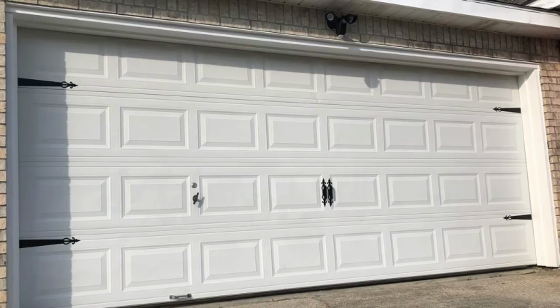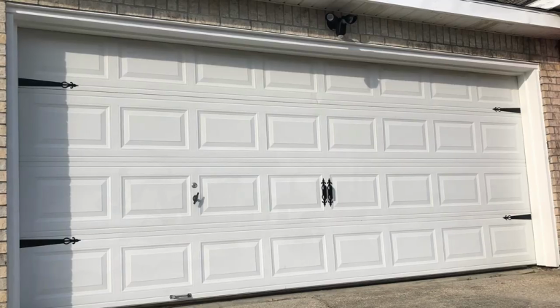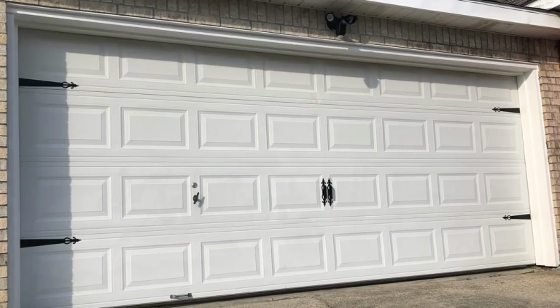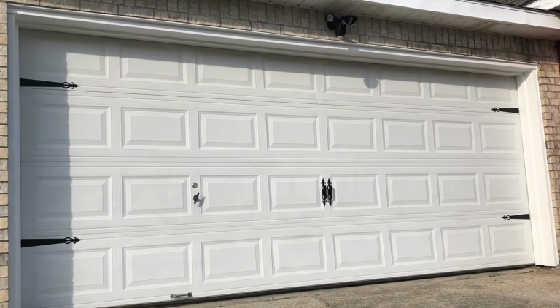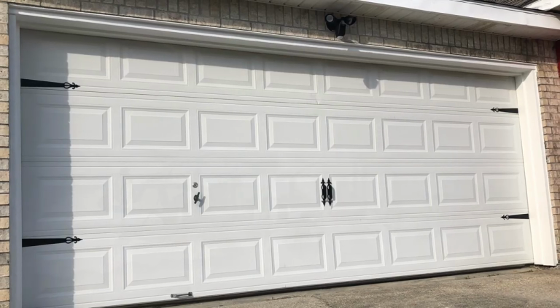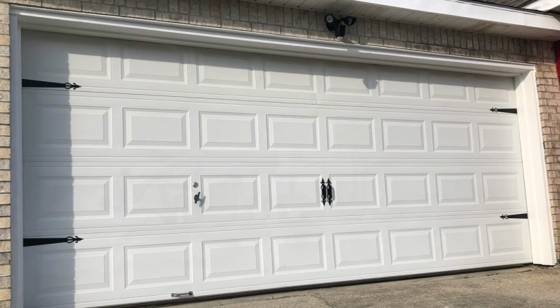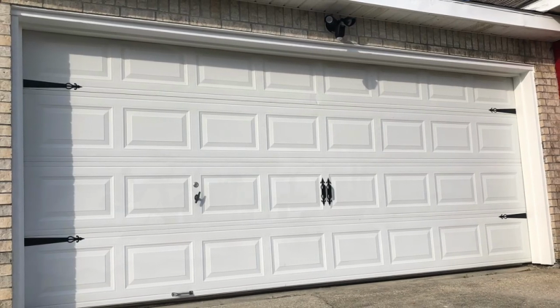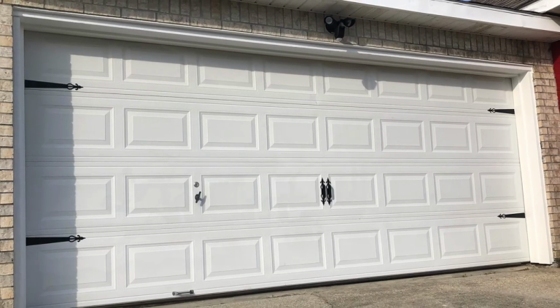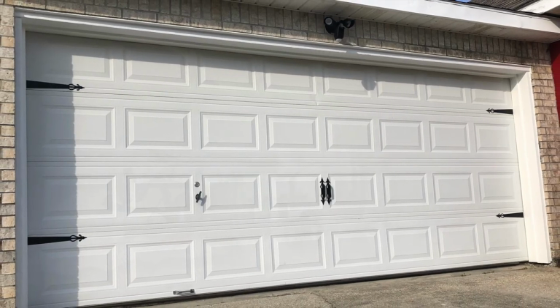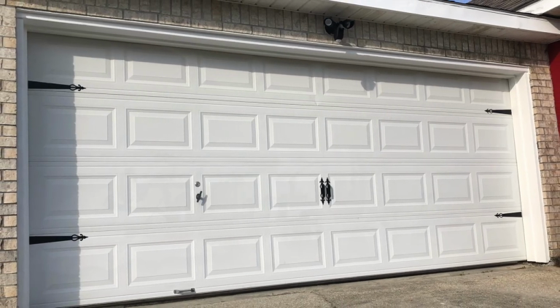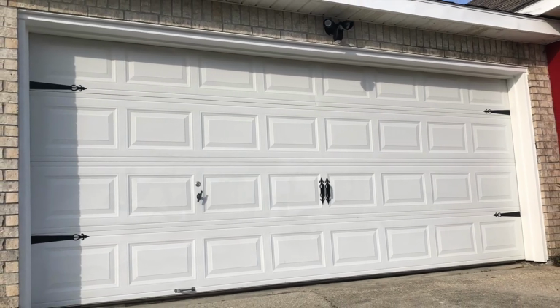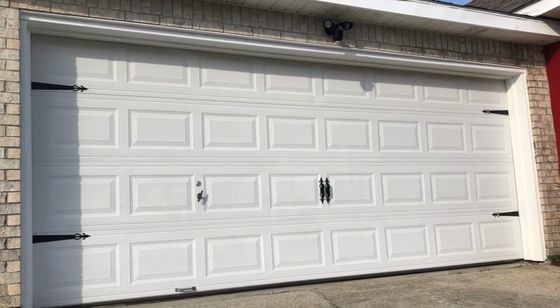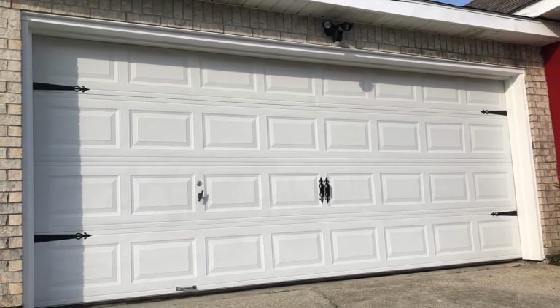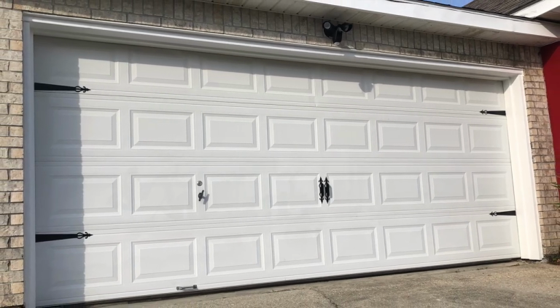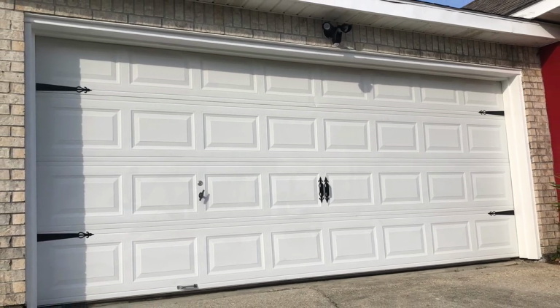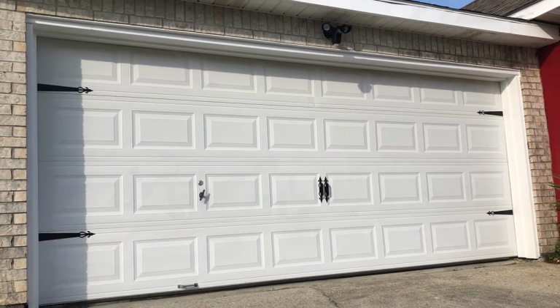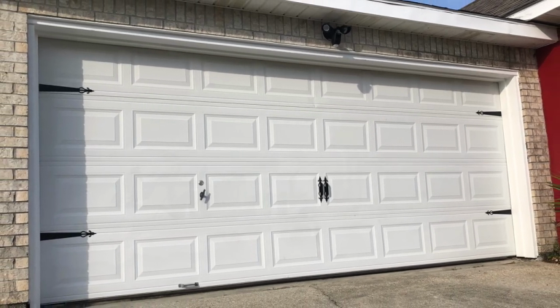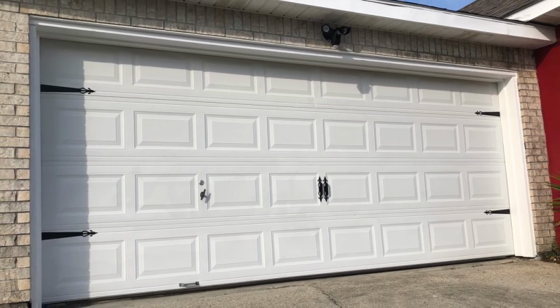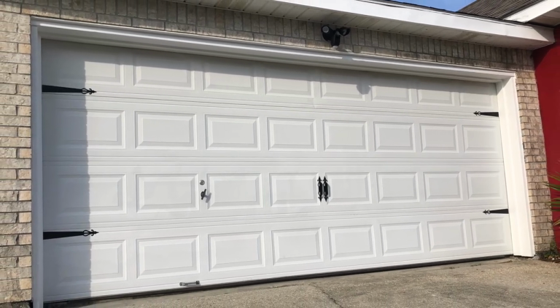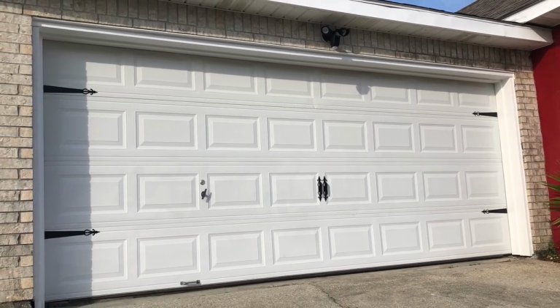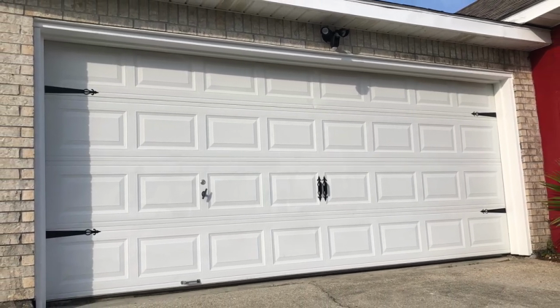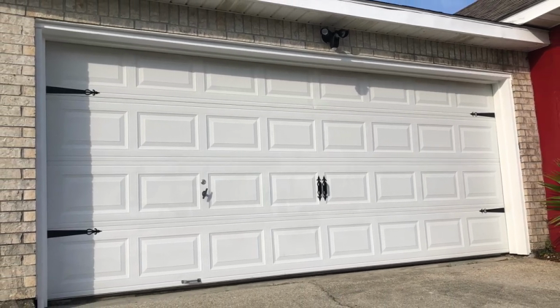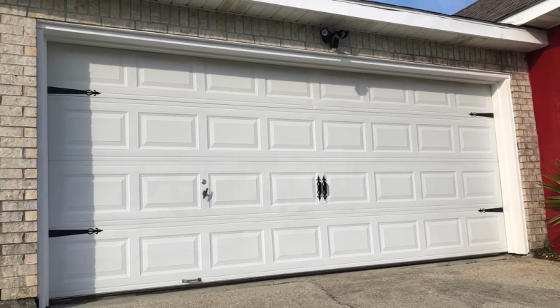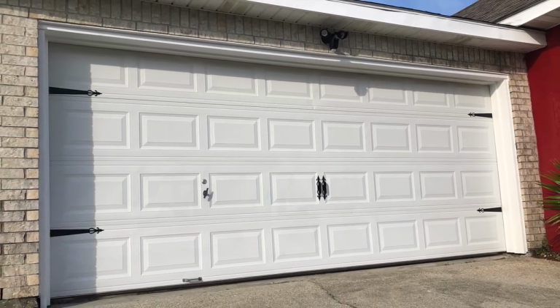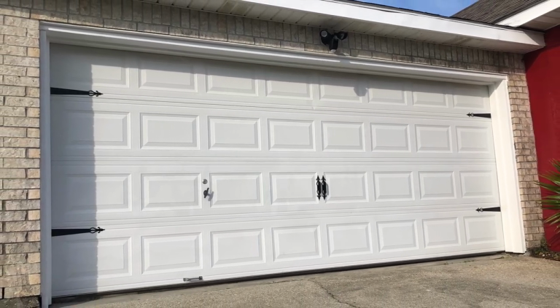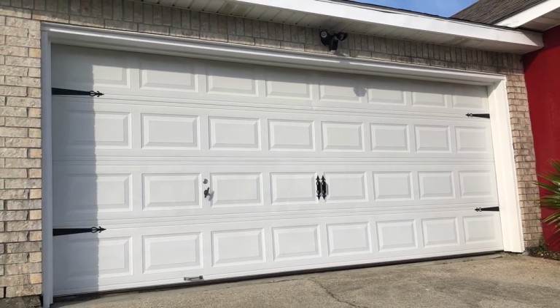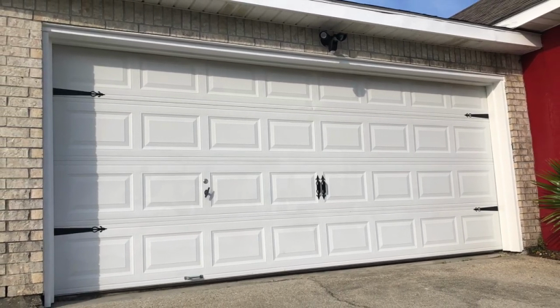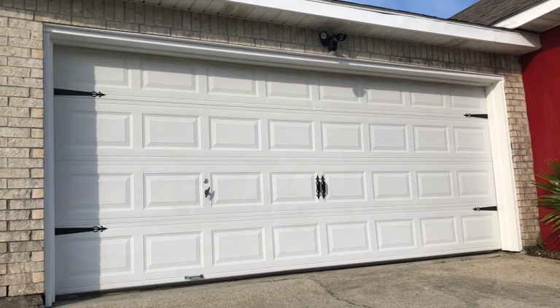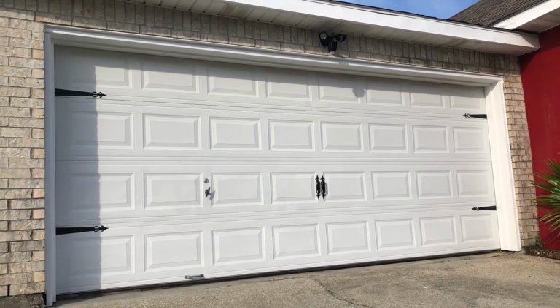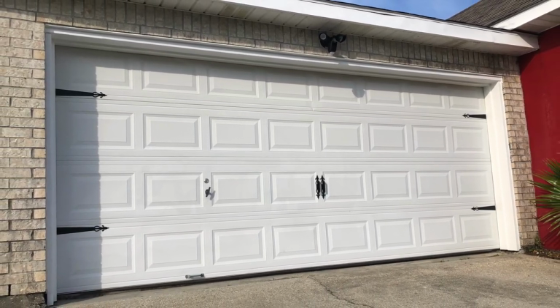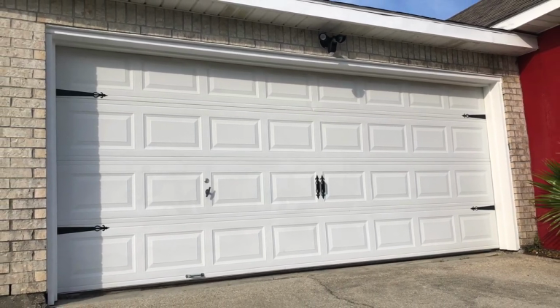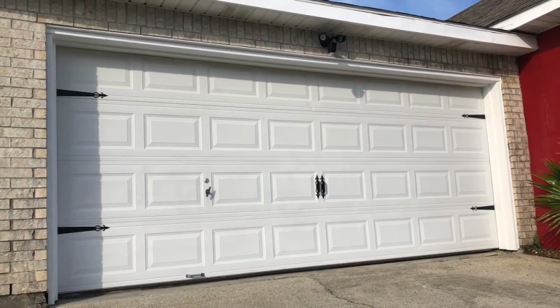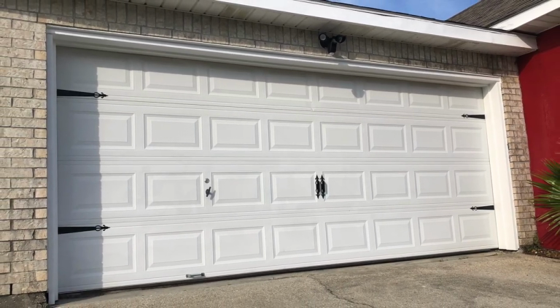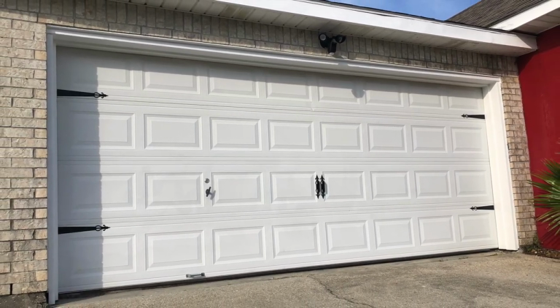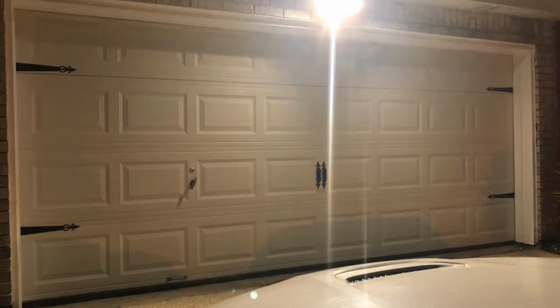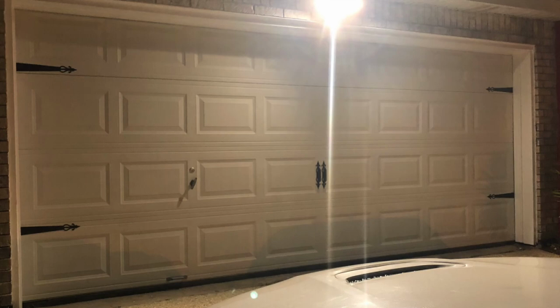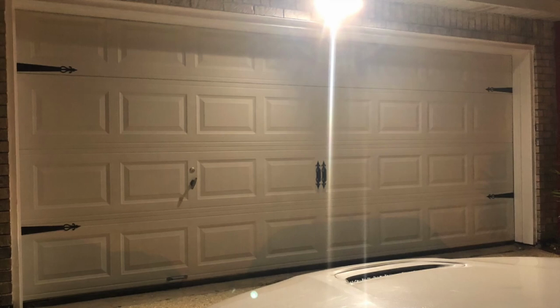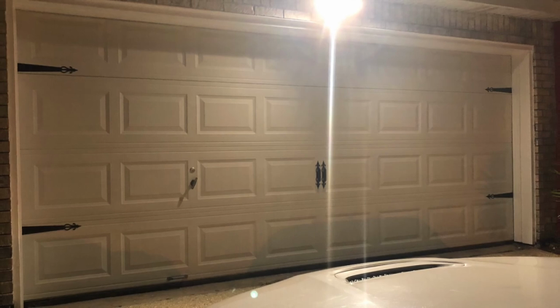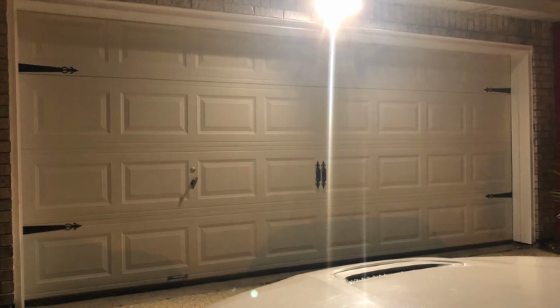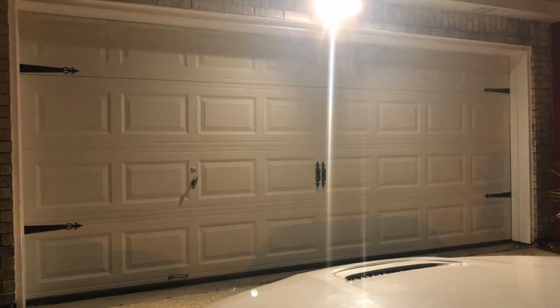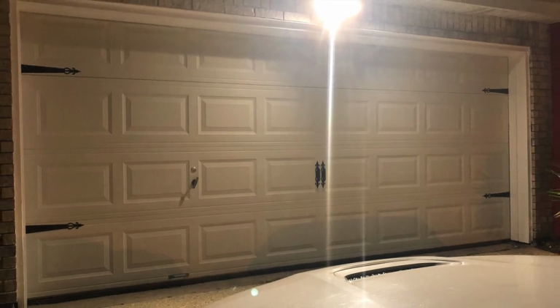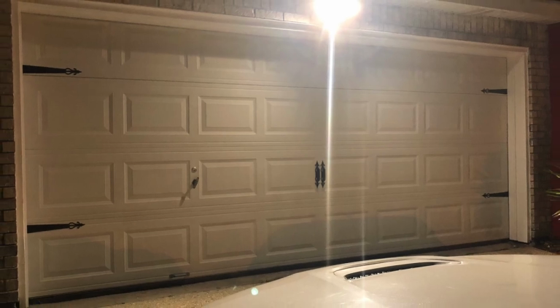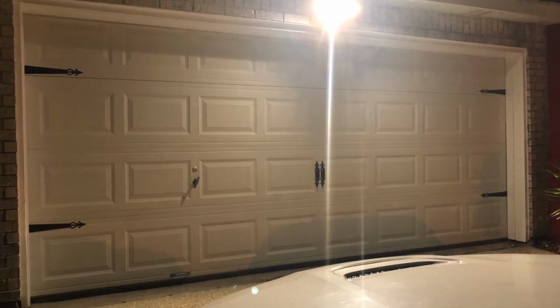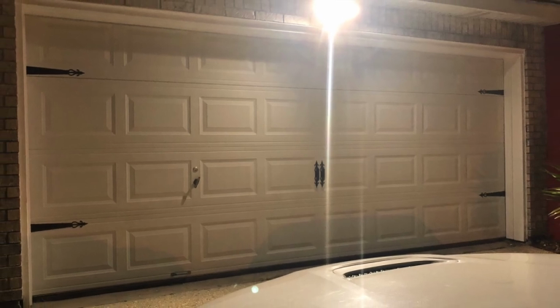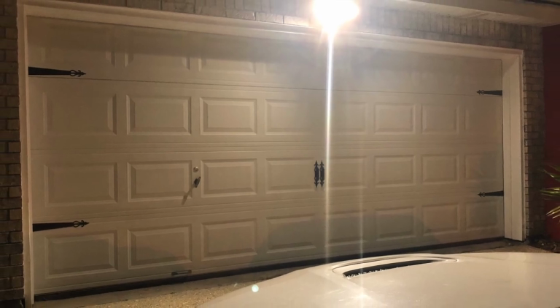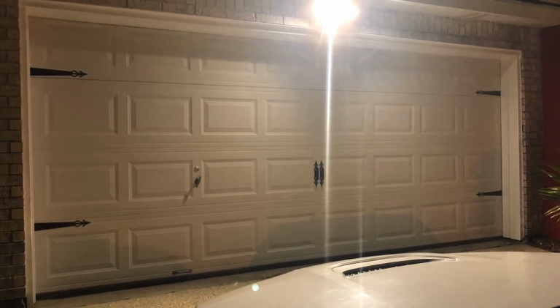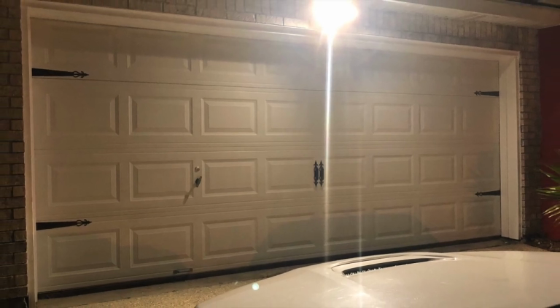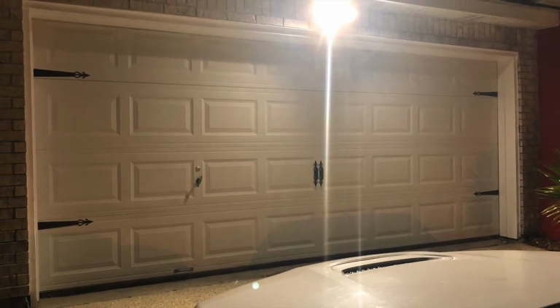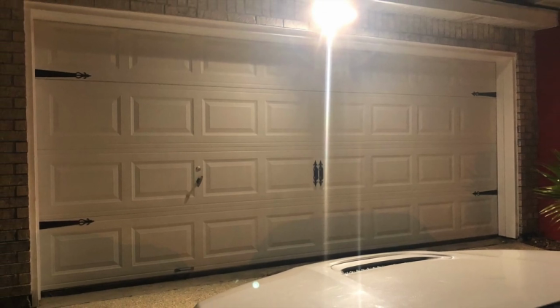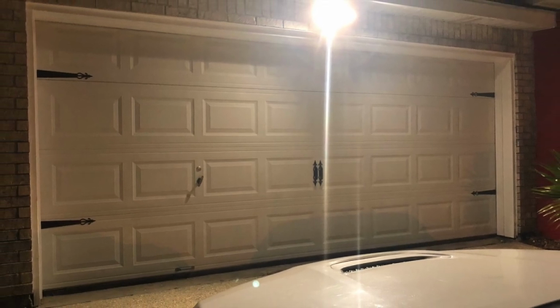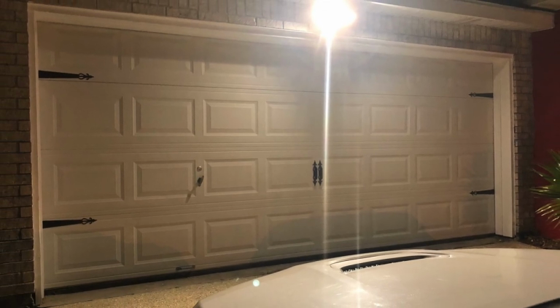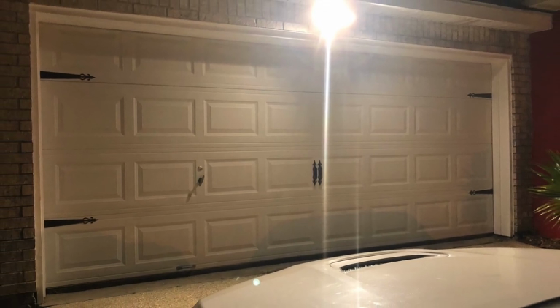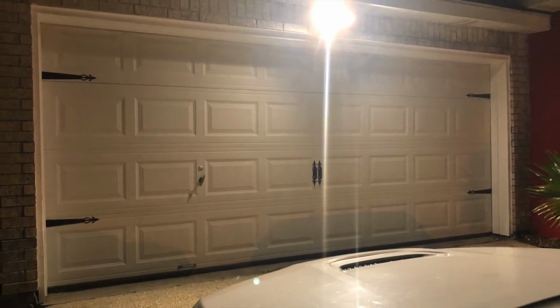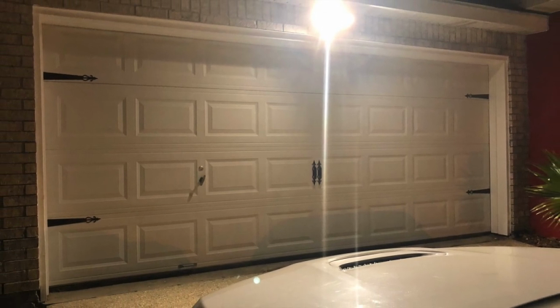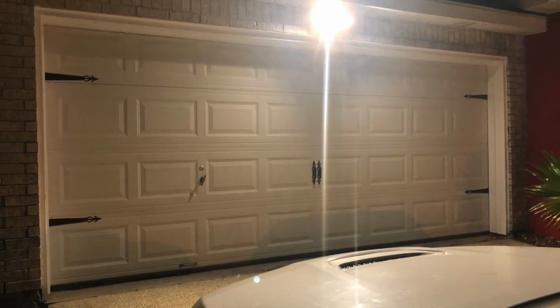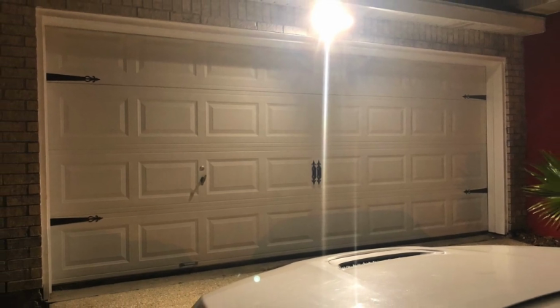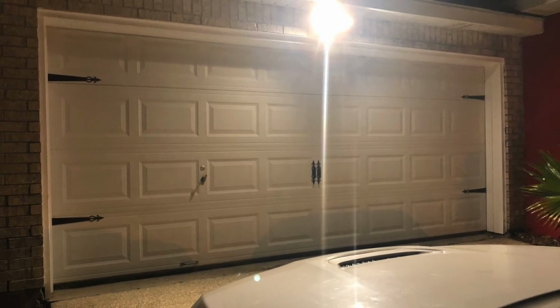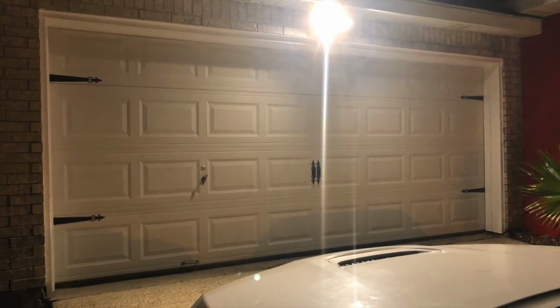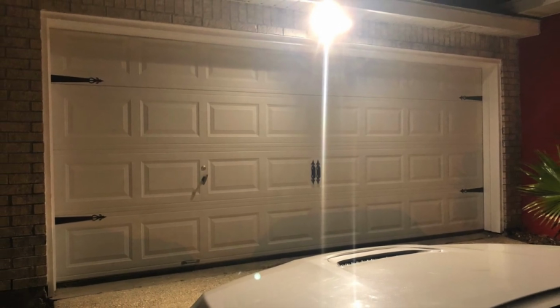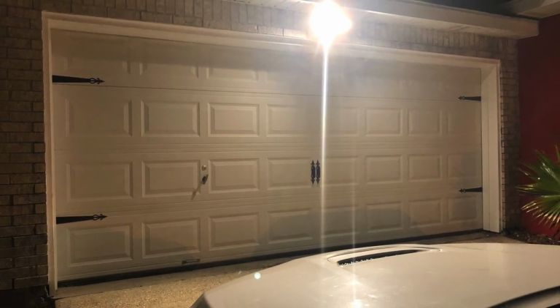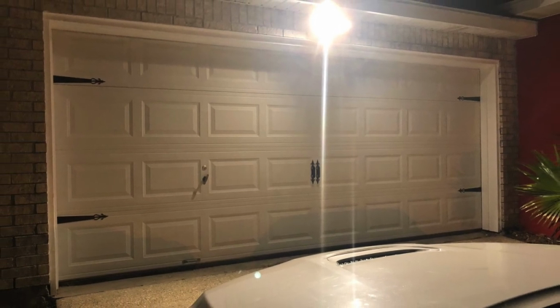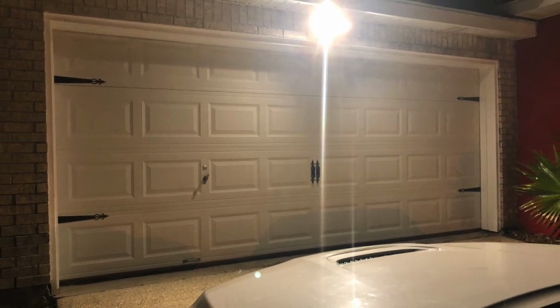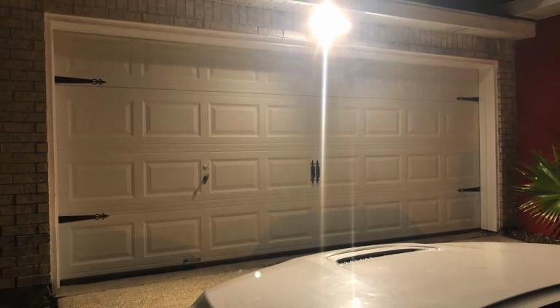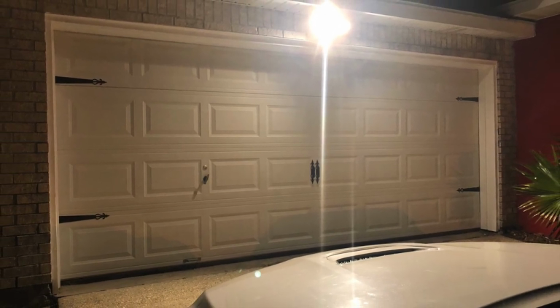Here's a quick picture of what the garage accents look like in the daytime, and this is what it looks like at nighttime with my ring floodlights on.